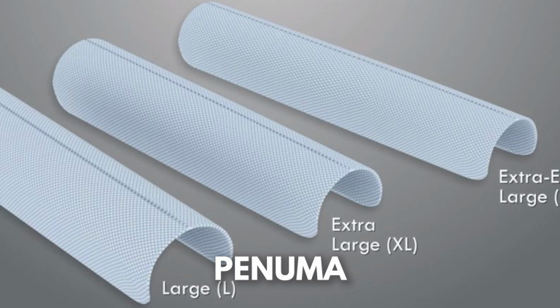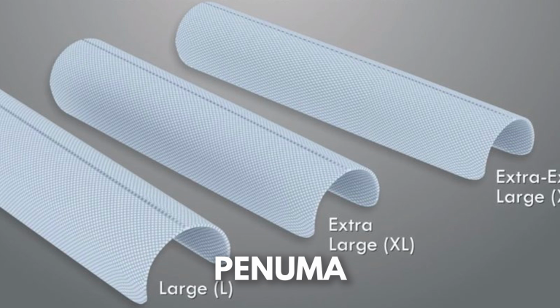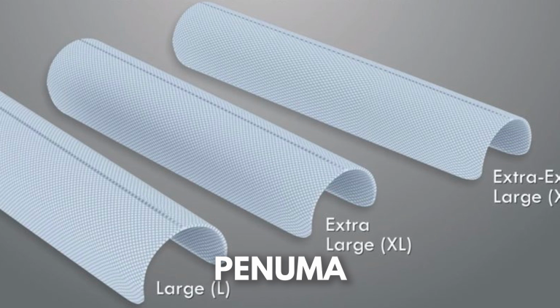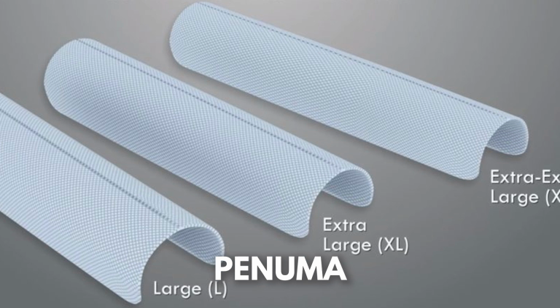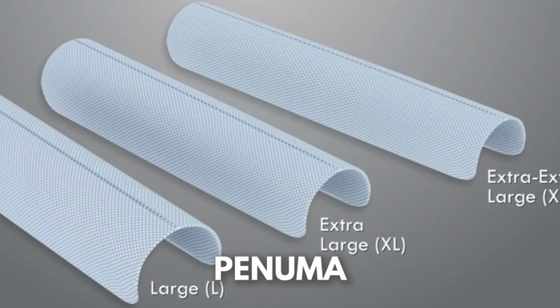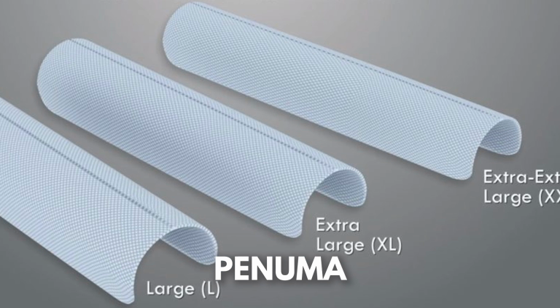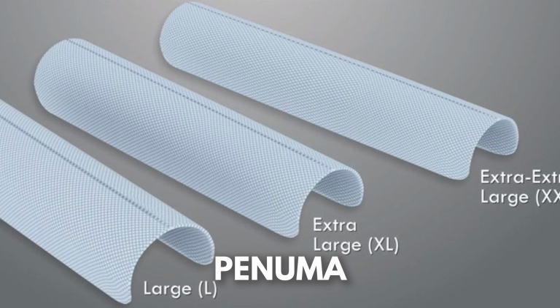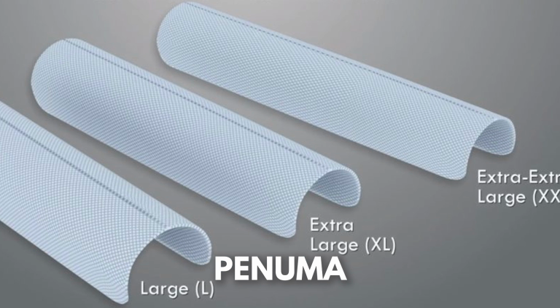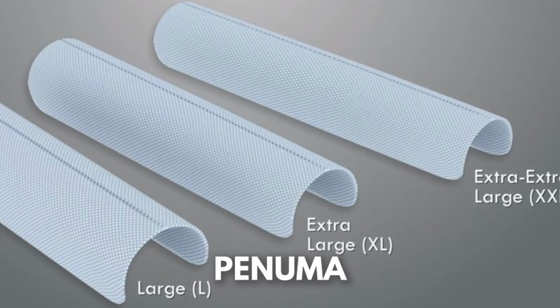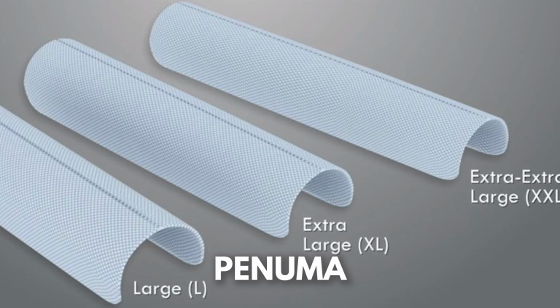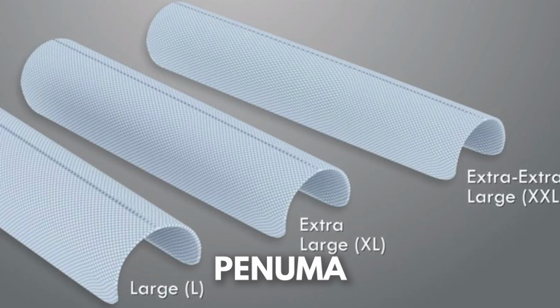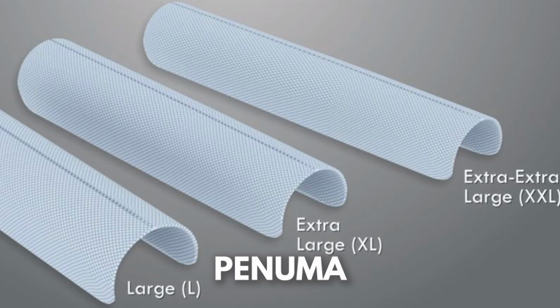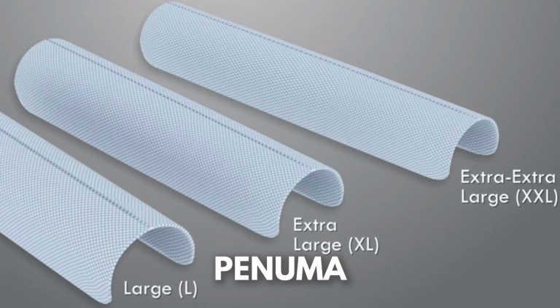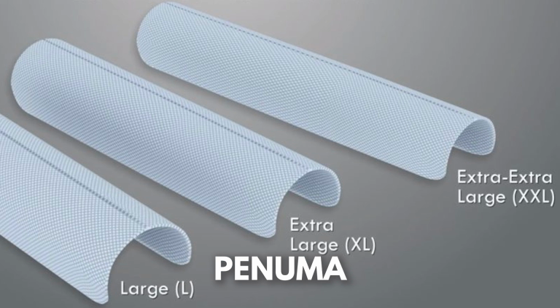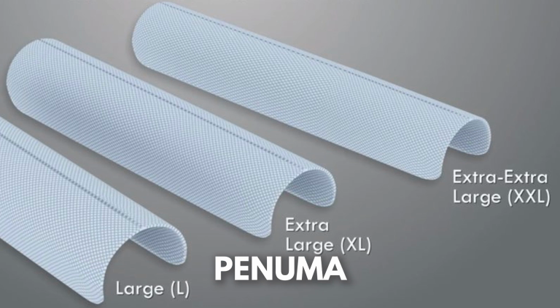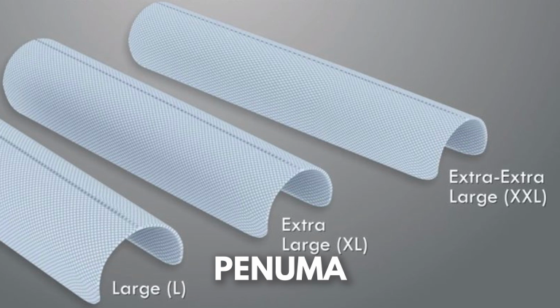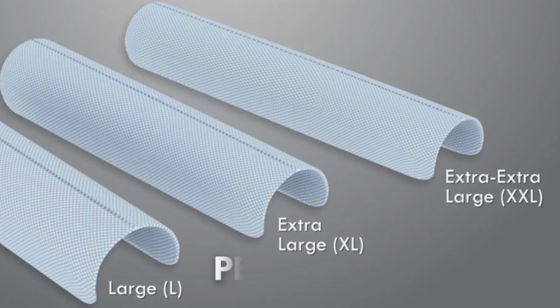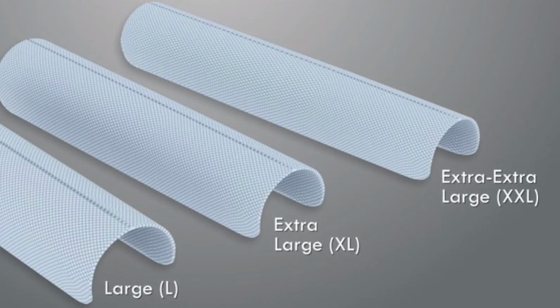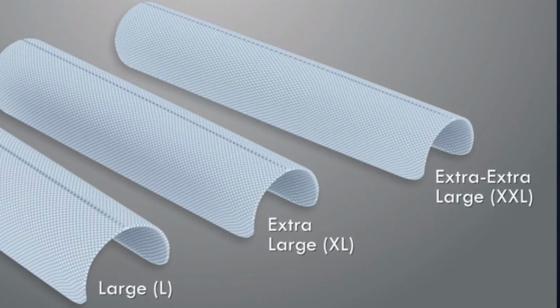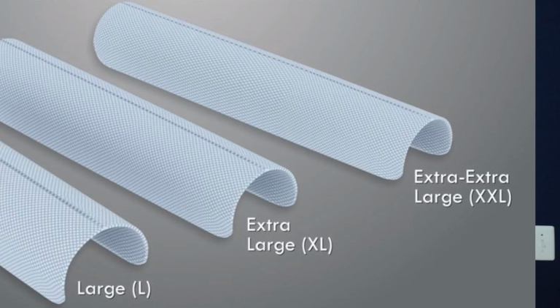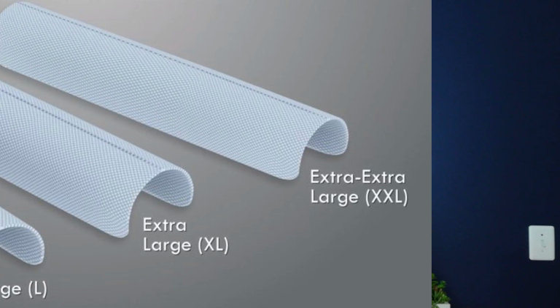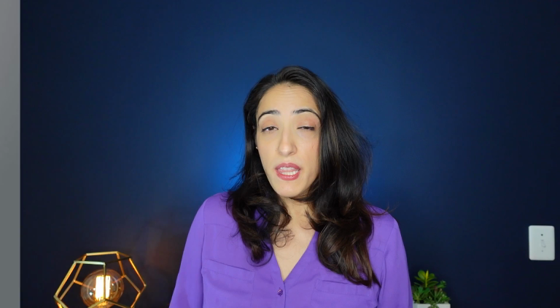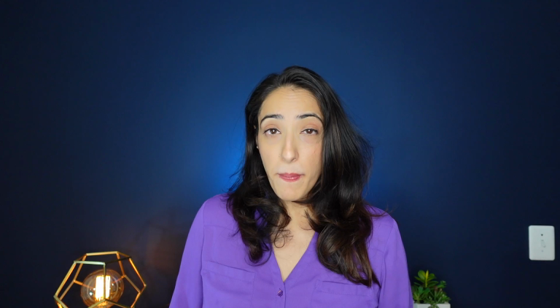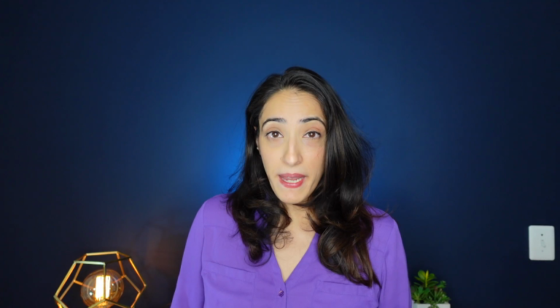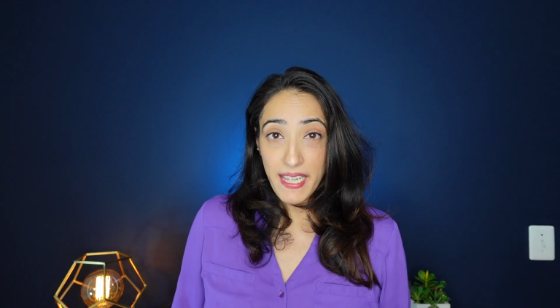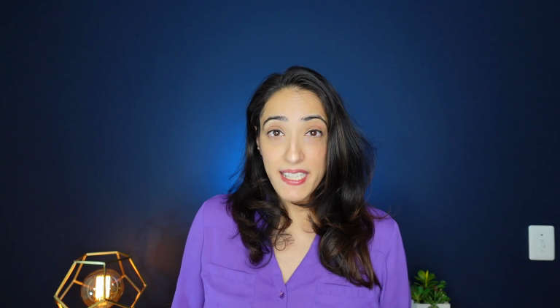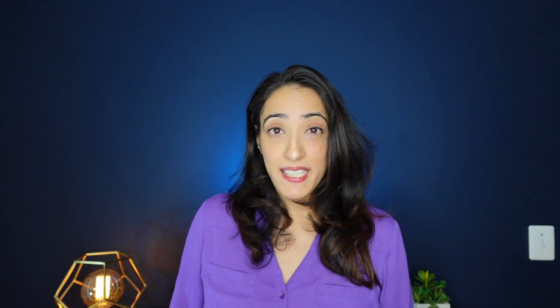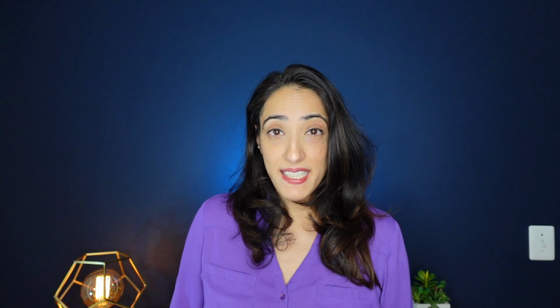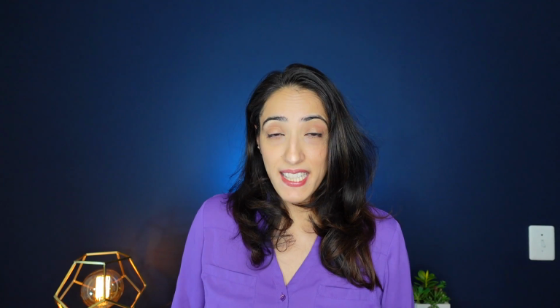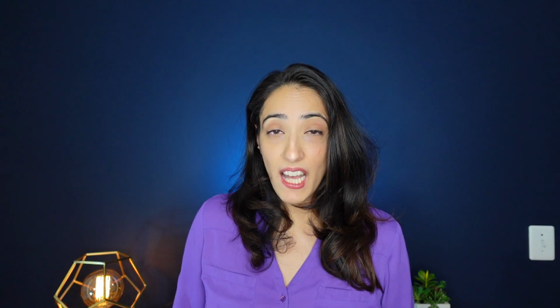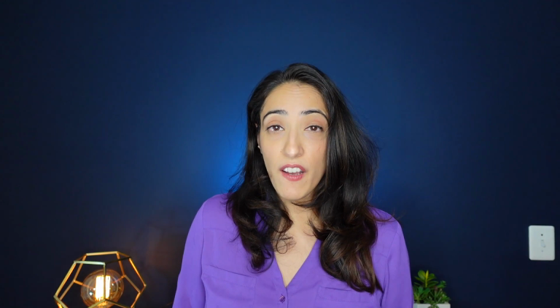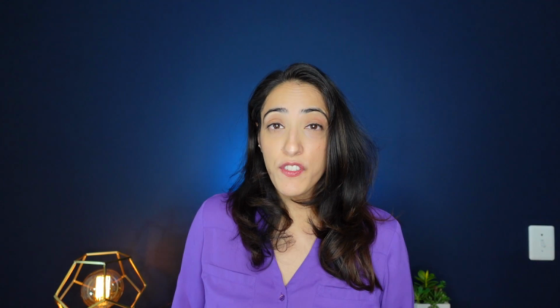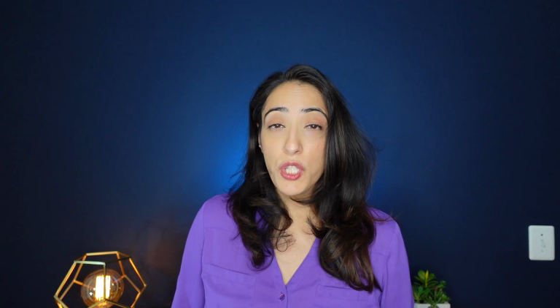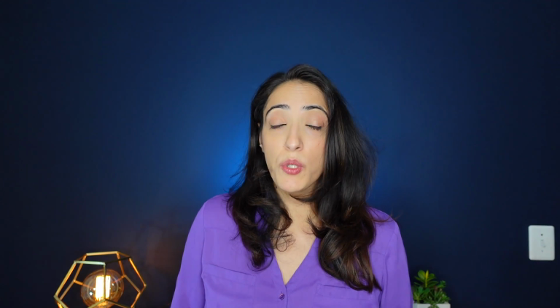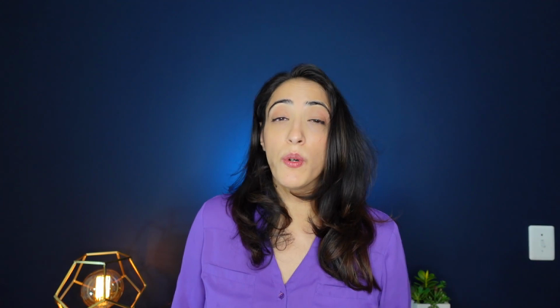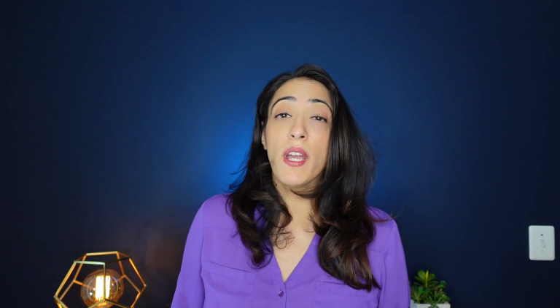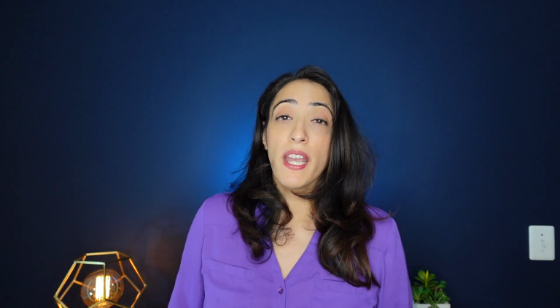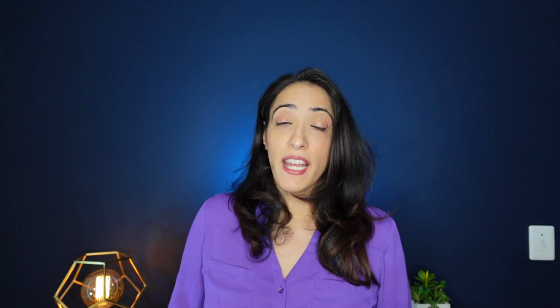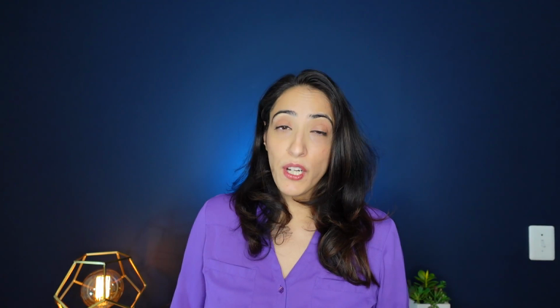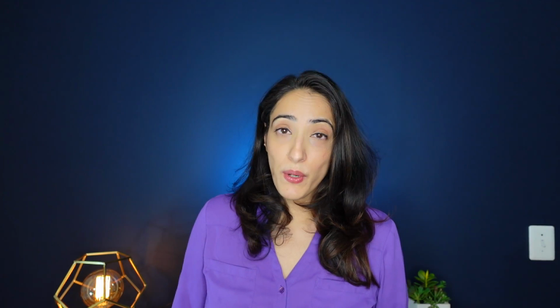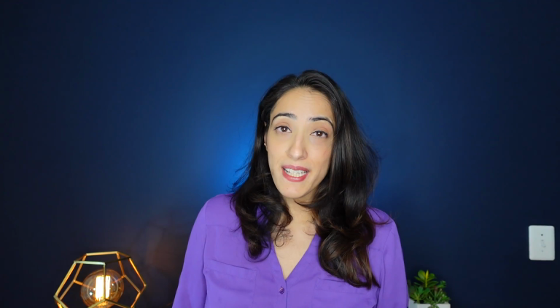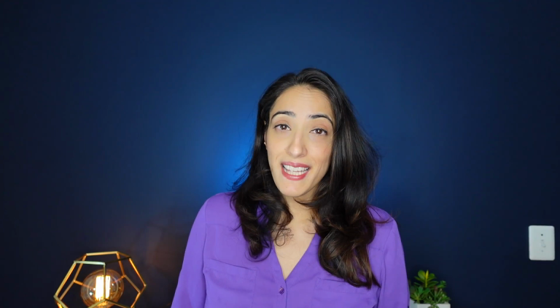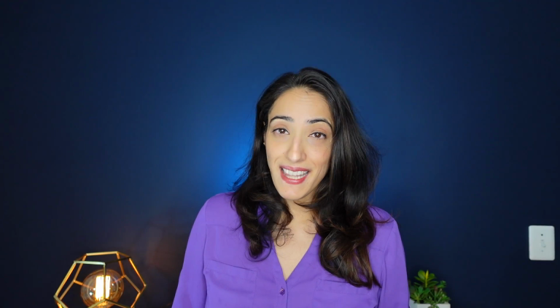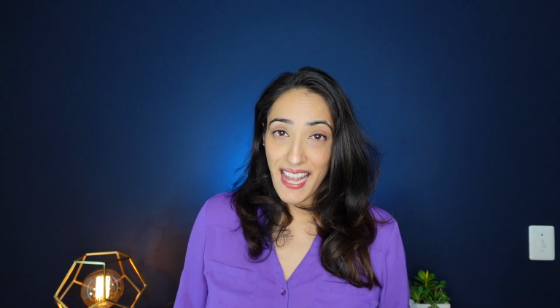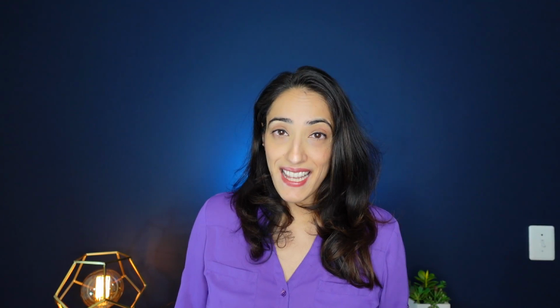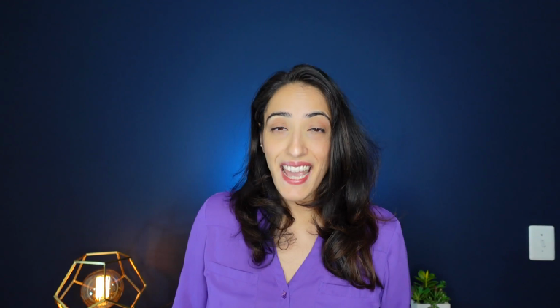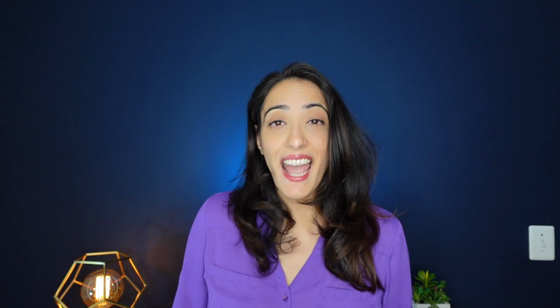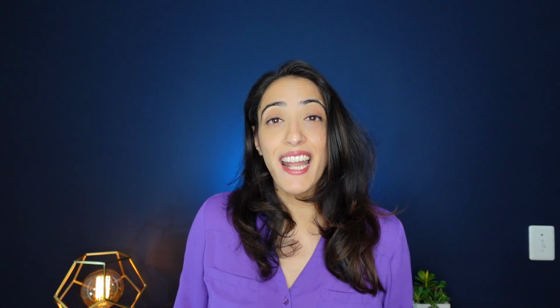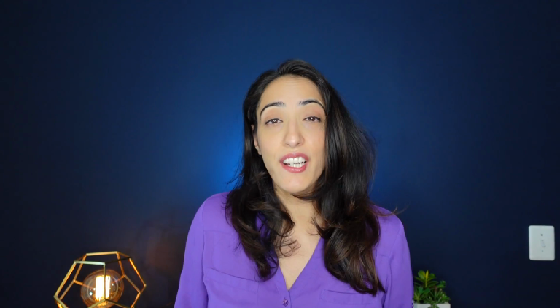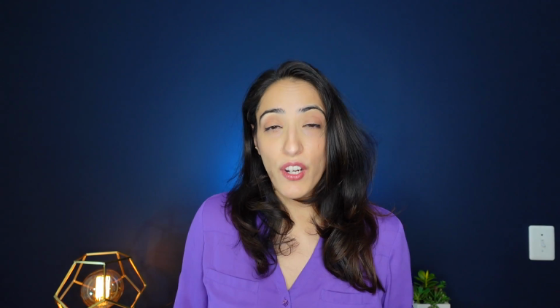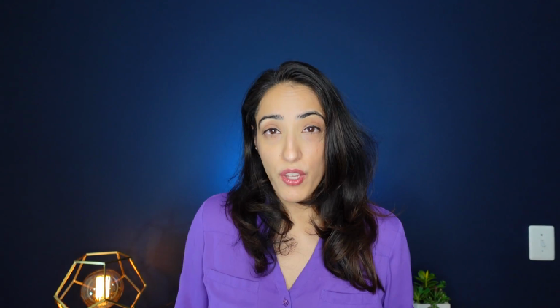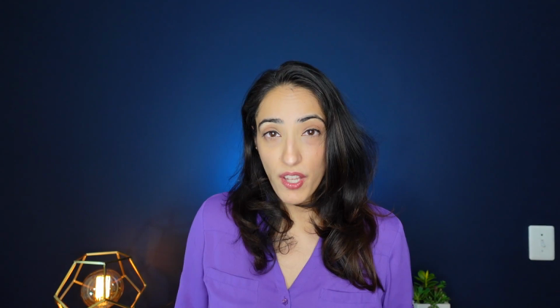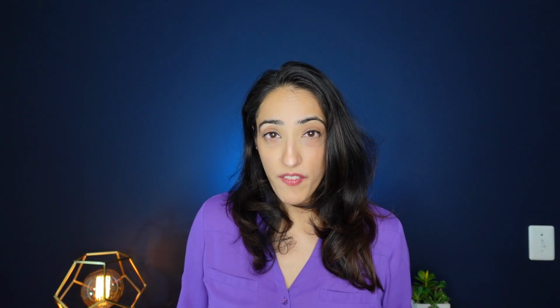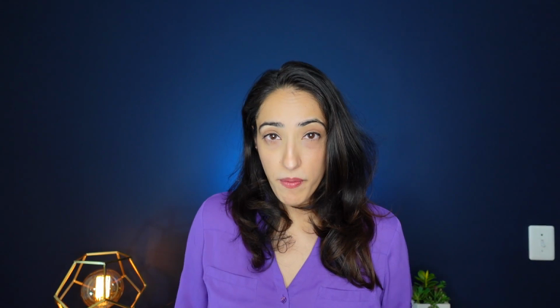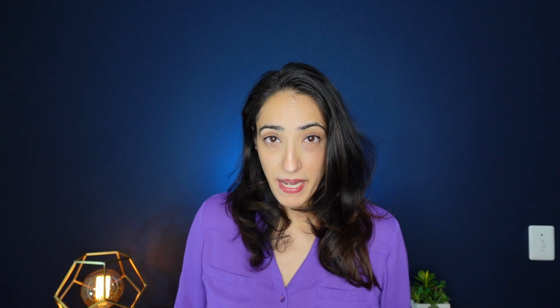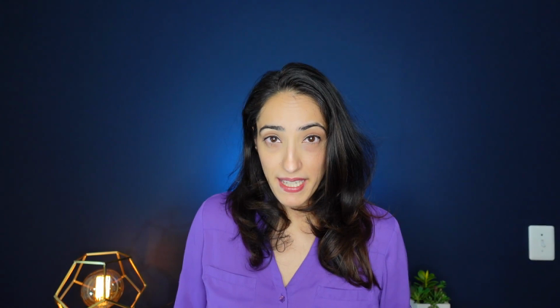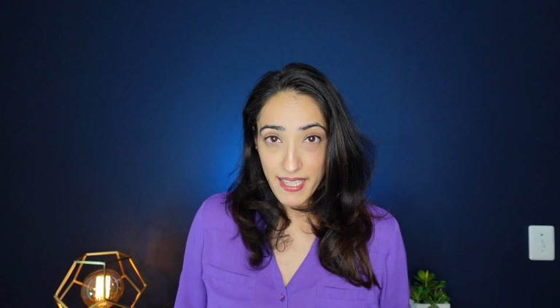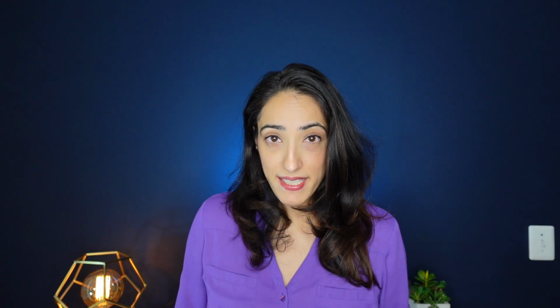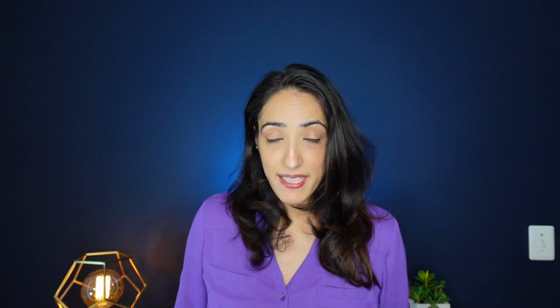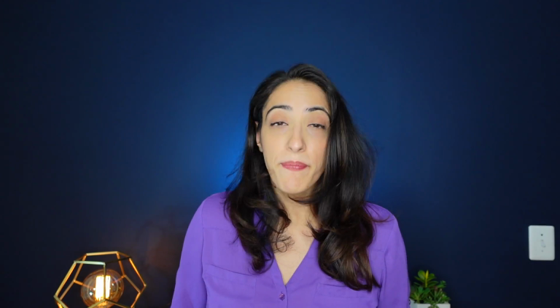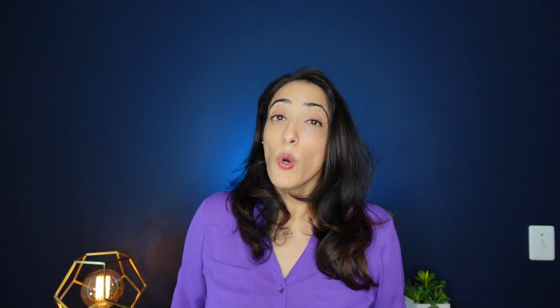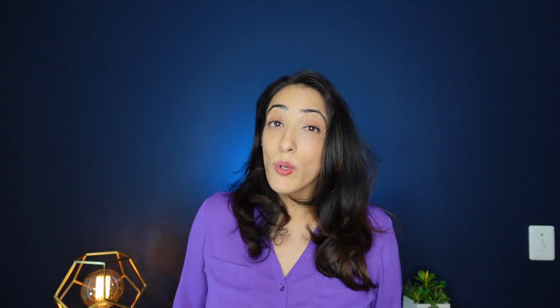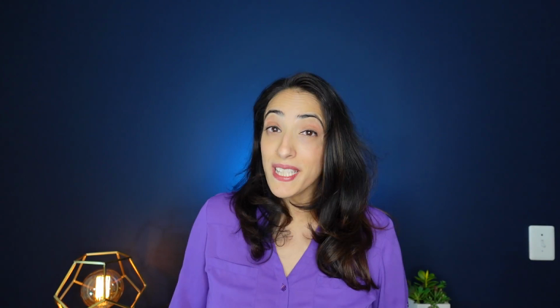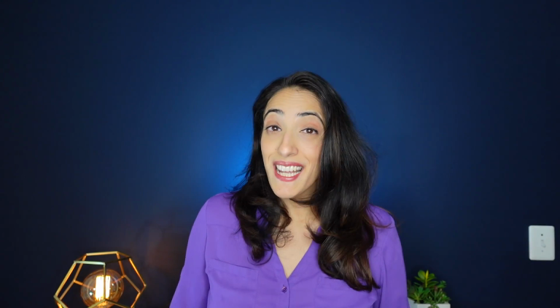The Penuma is a soft silicone medical grade implant that looks like a sleeve and it goes on either side of the penis itself to increase length and girth of the penis.